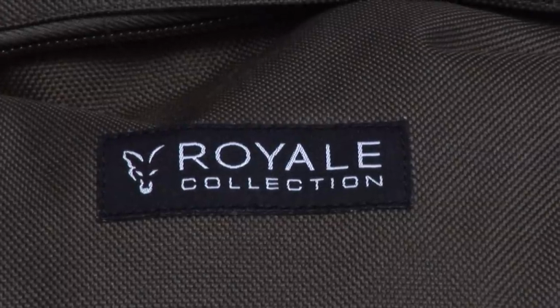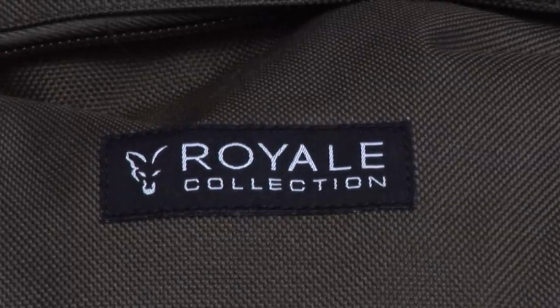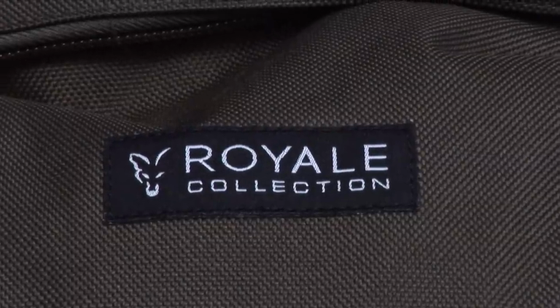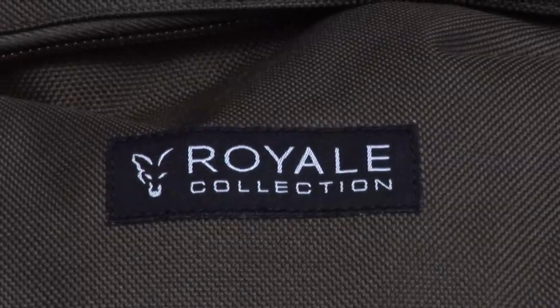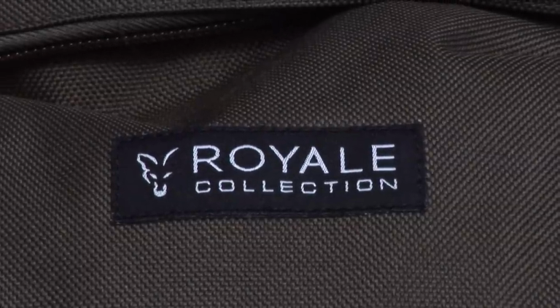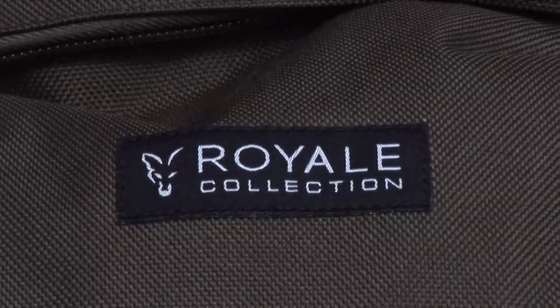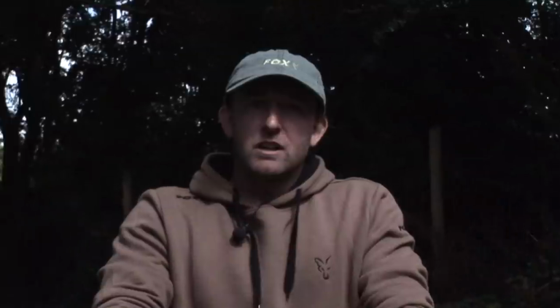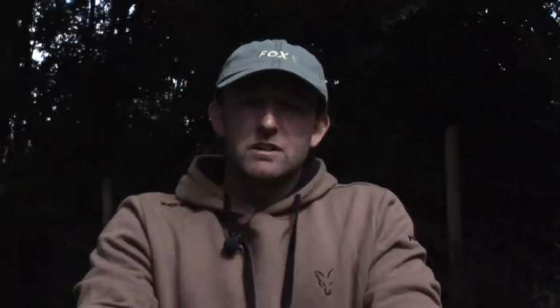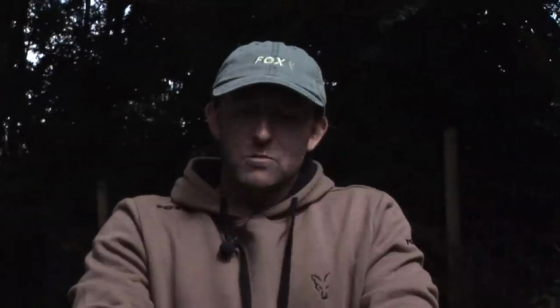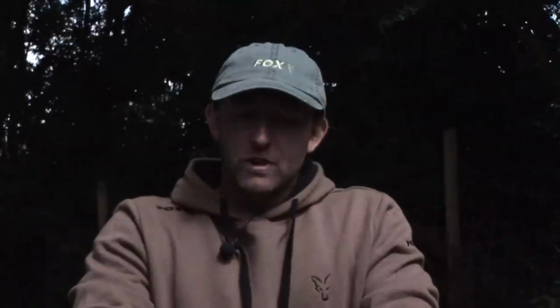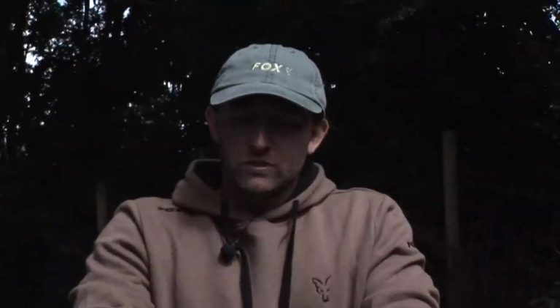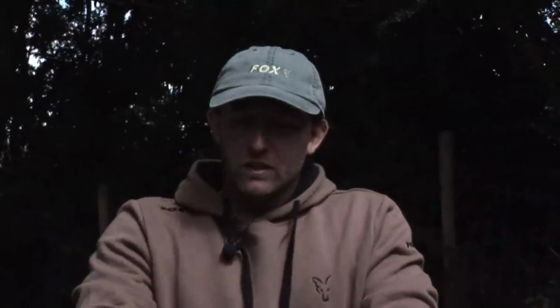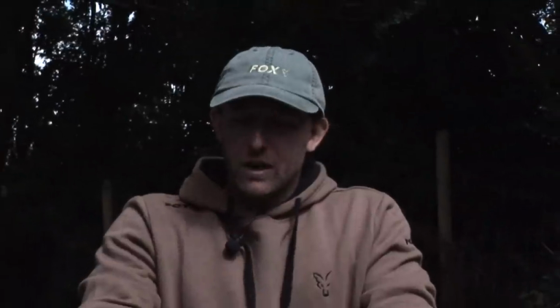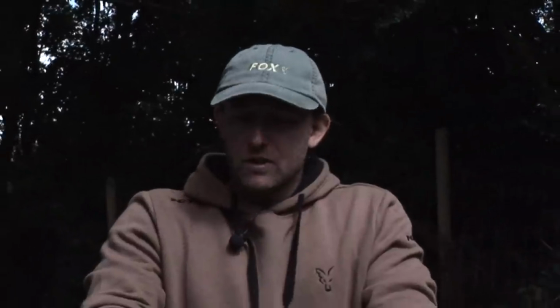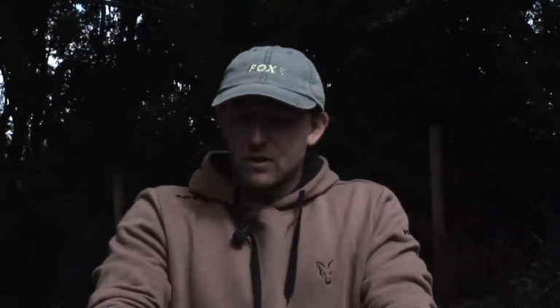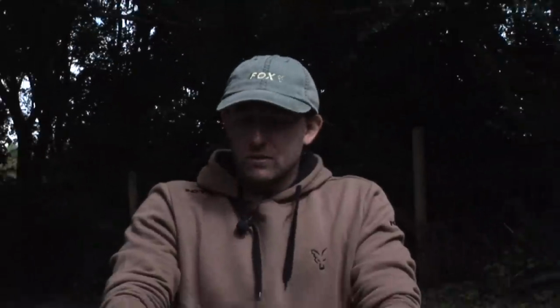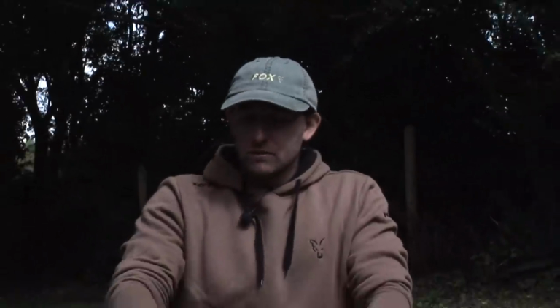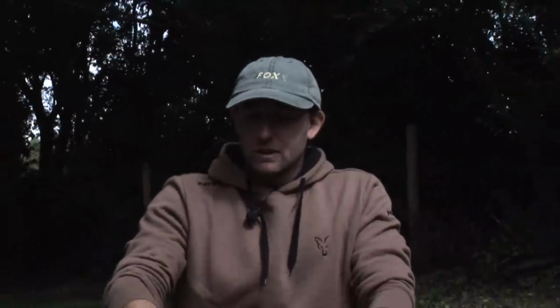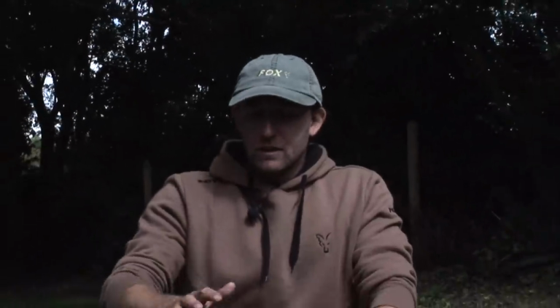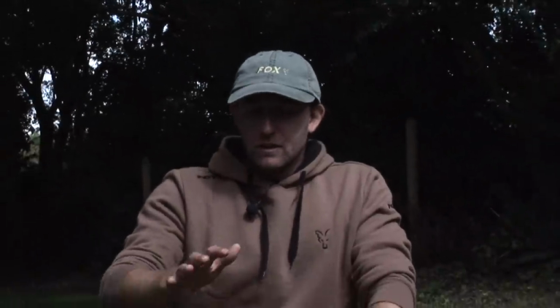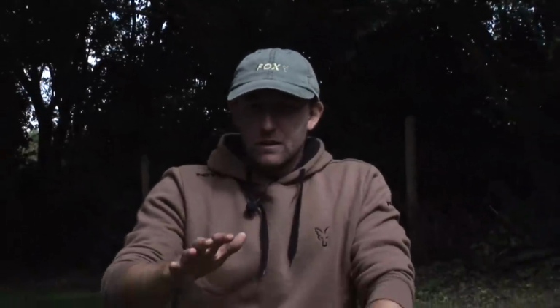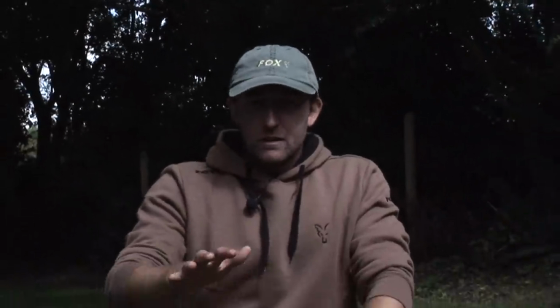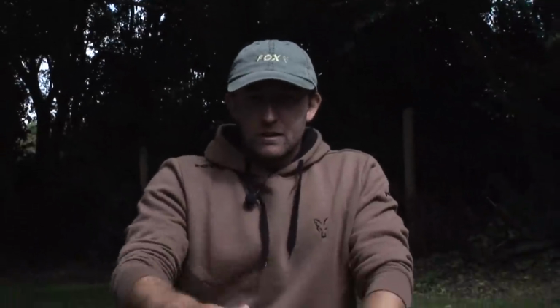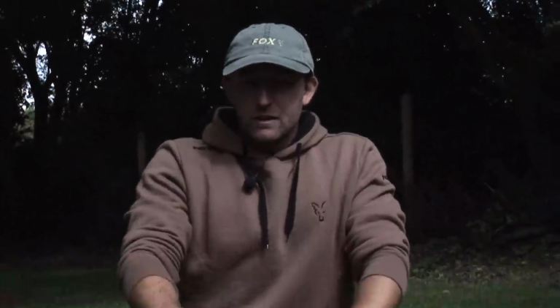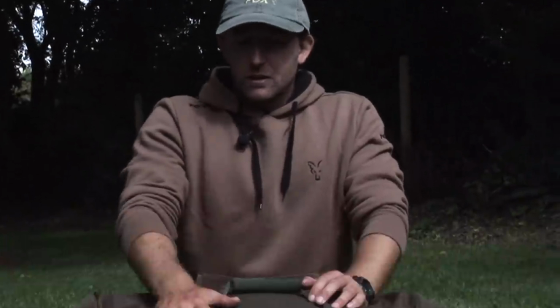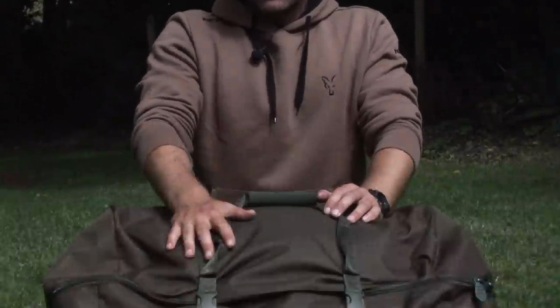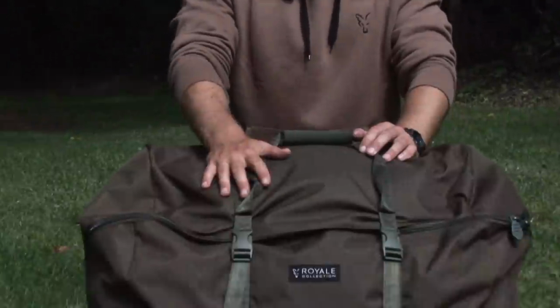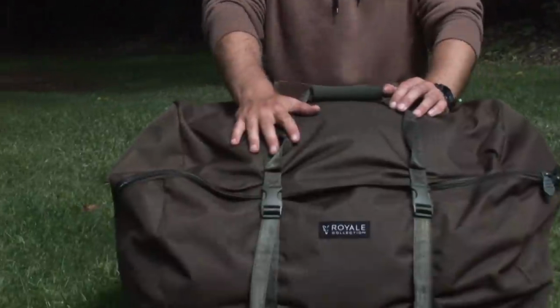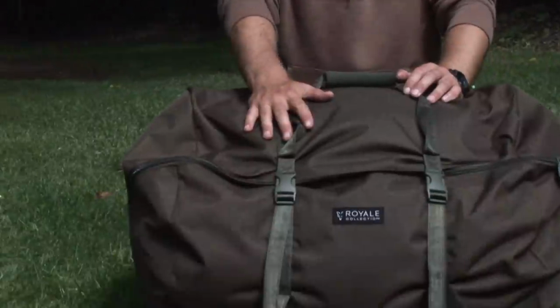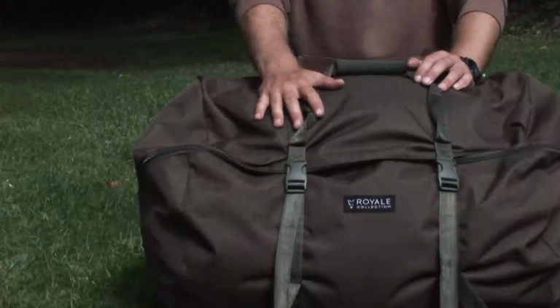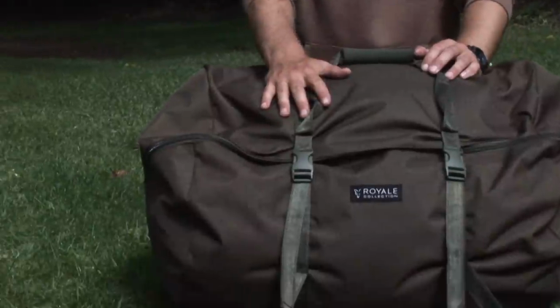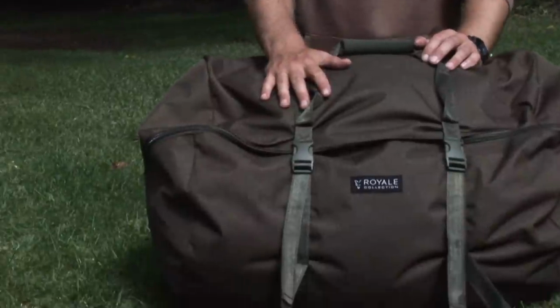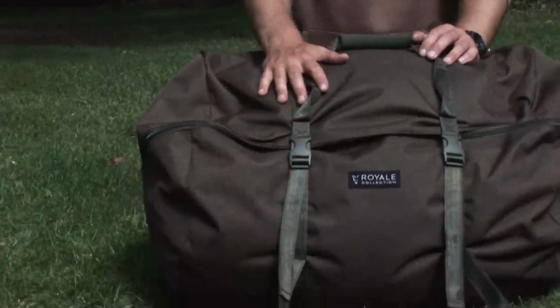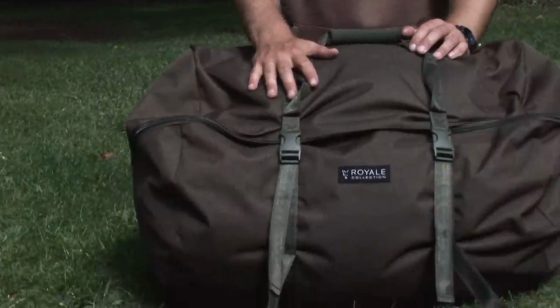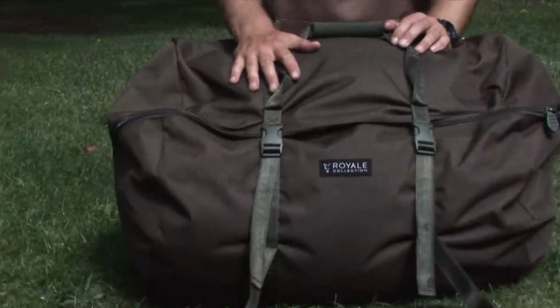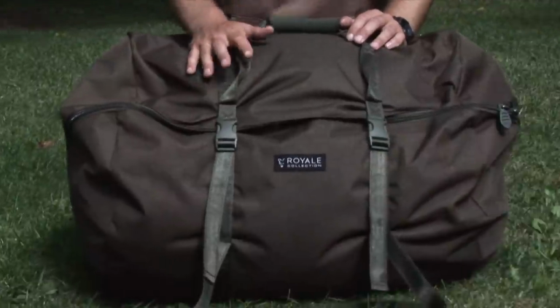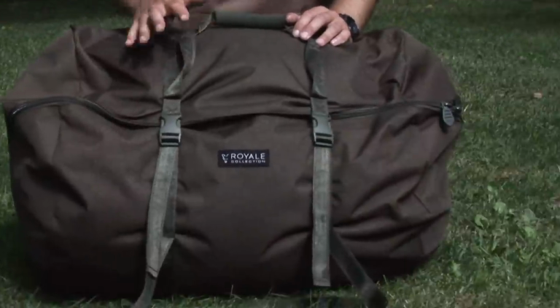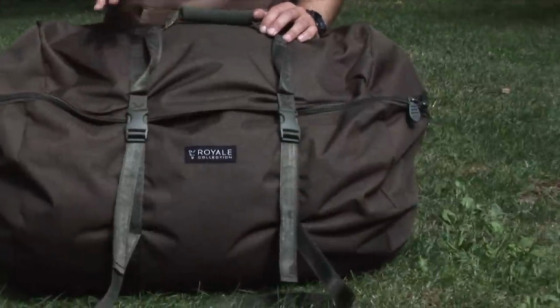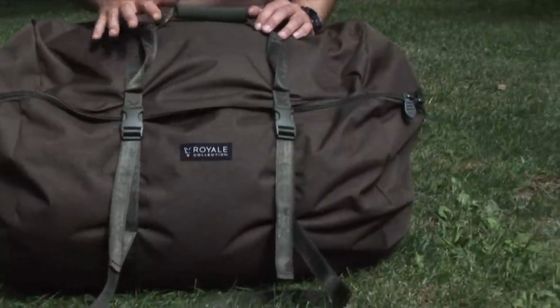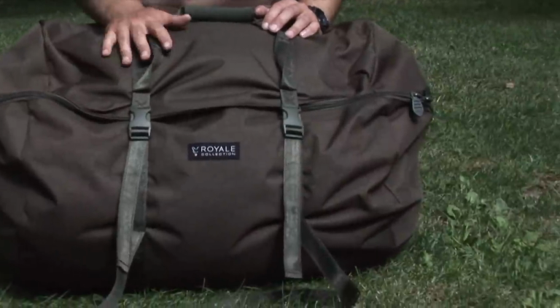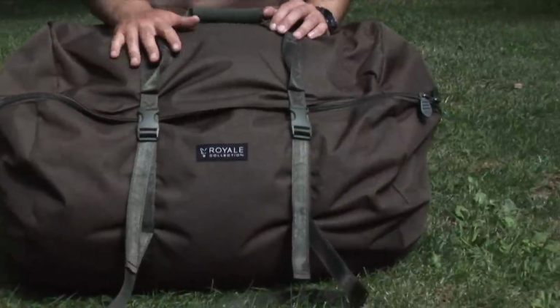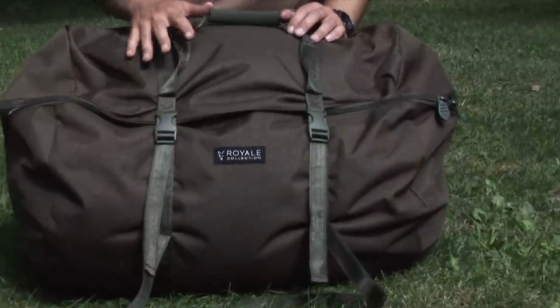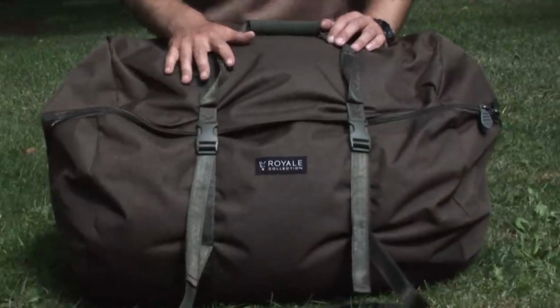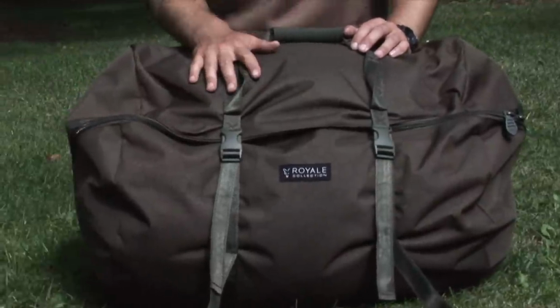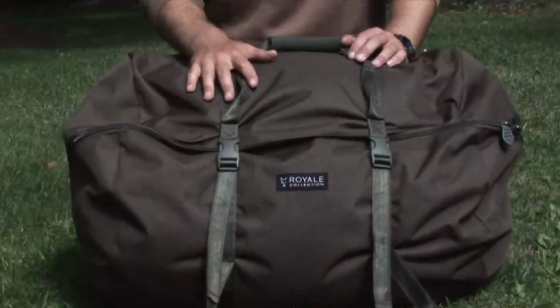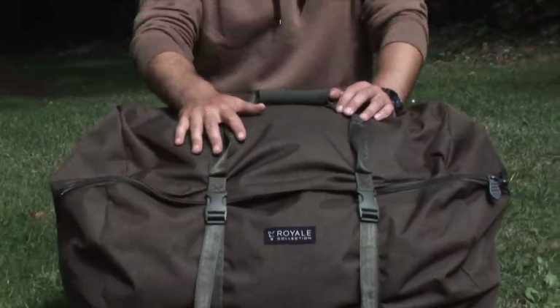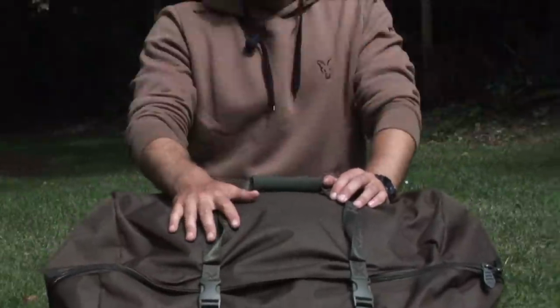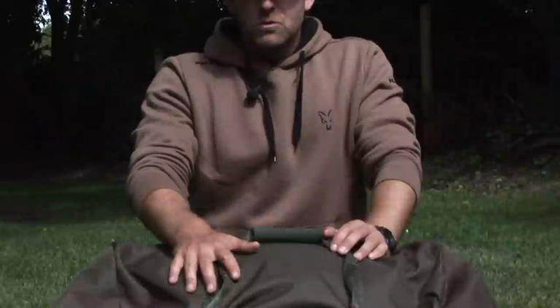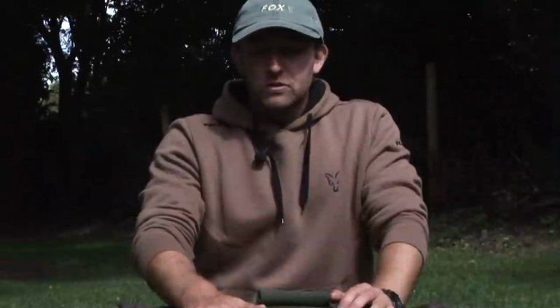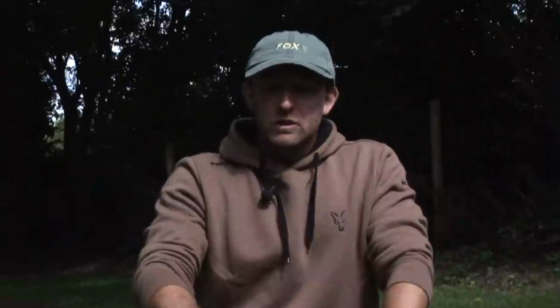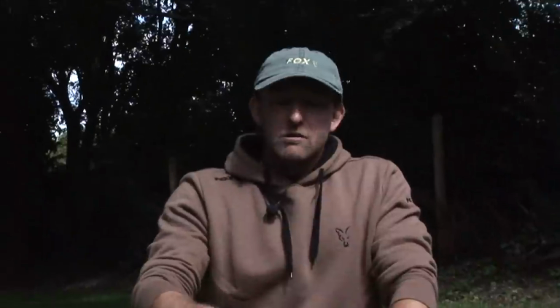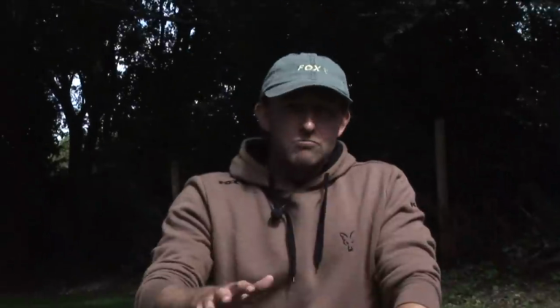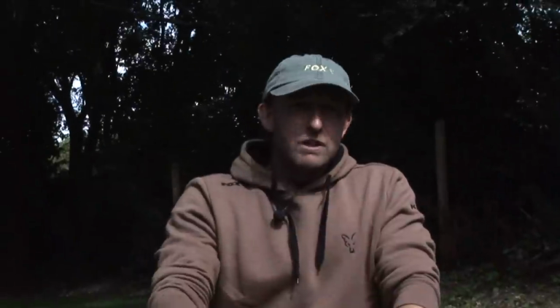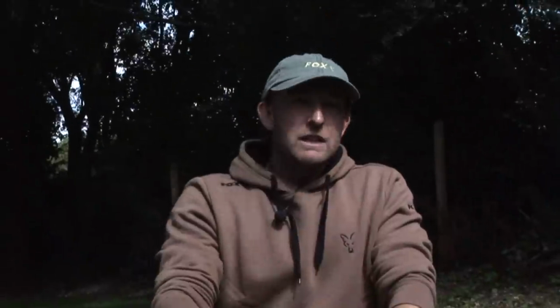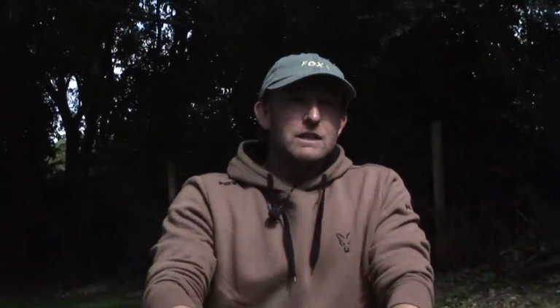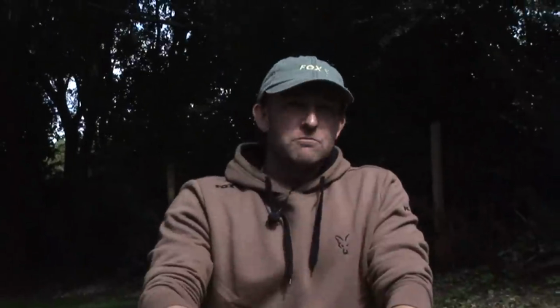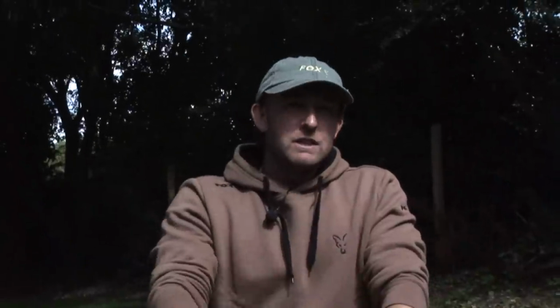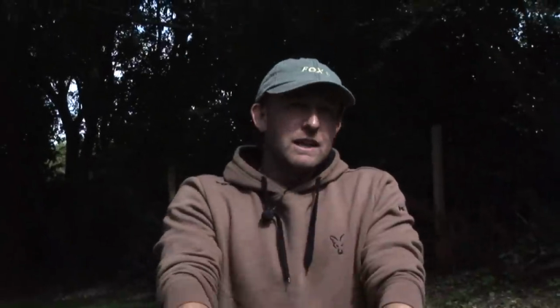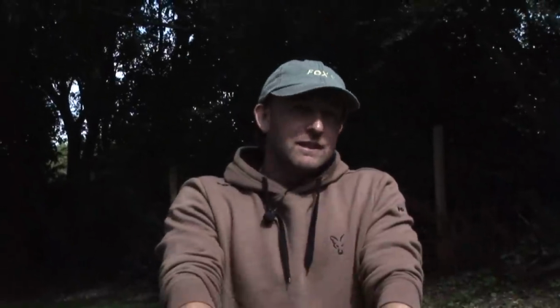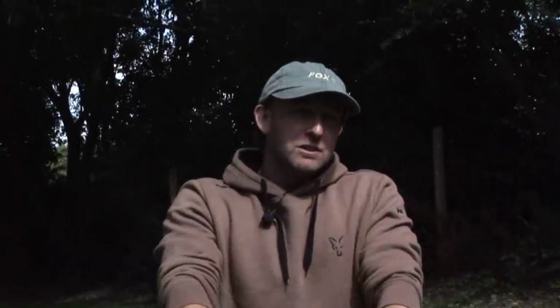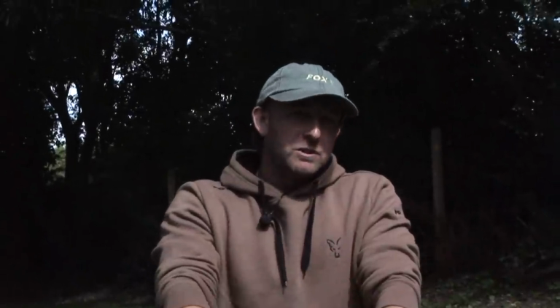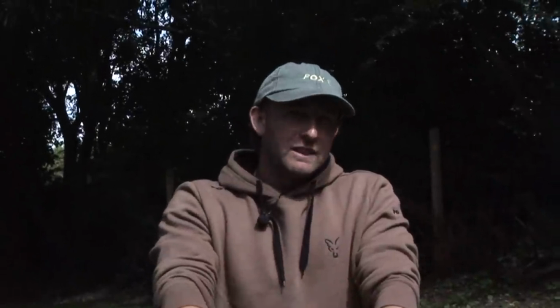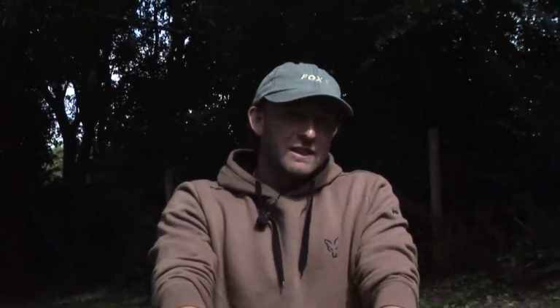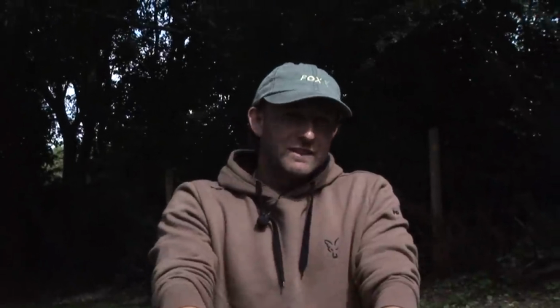So that's the Royal compression carryall. You can use it not just for your sleeping bag but for storing spare clothes. Really handy bit of kit.